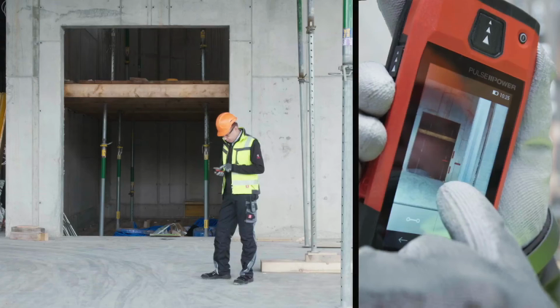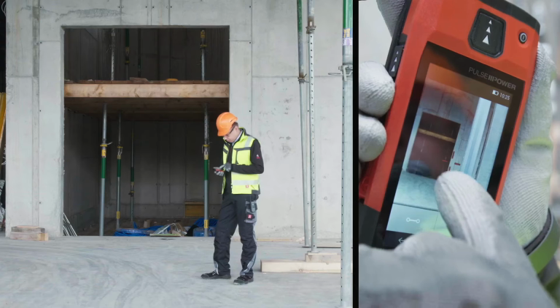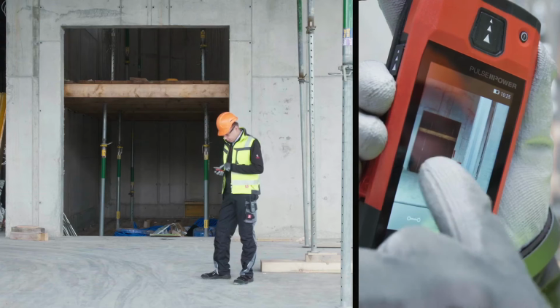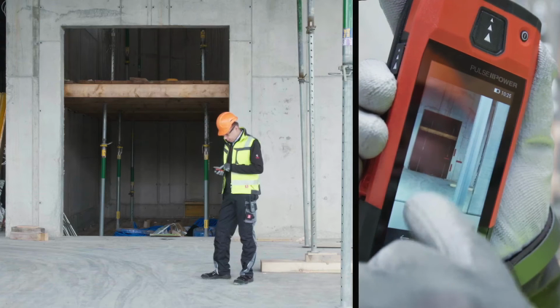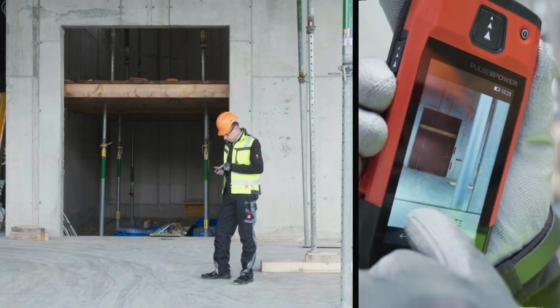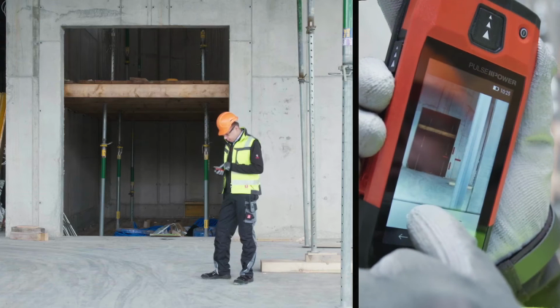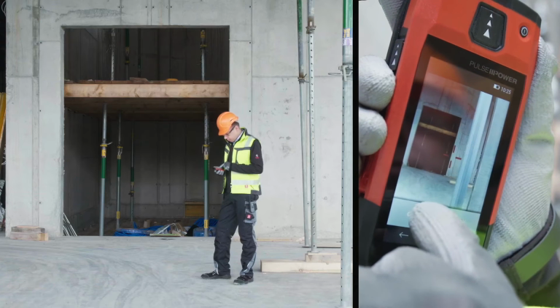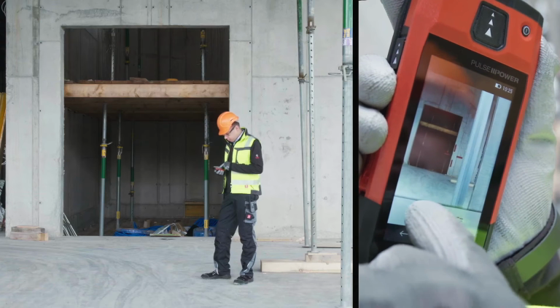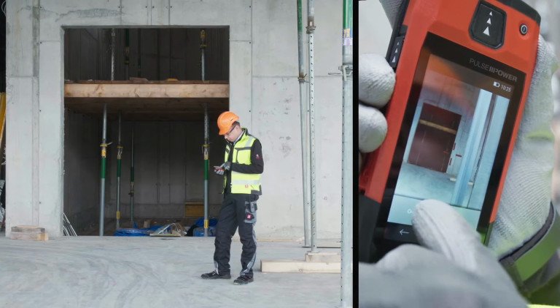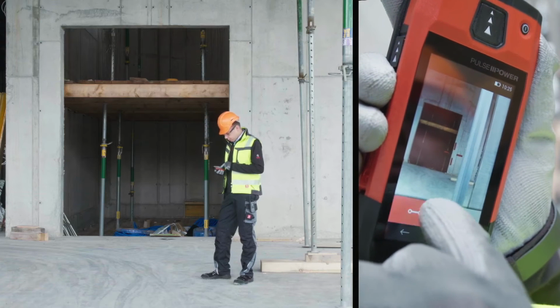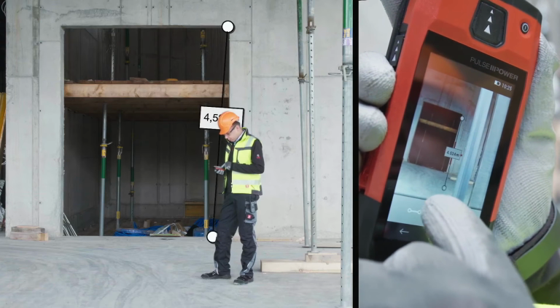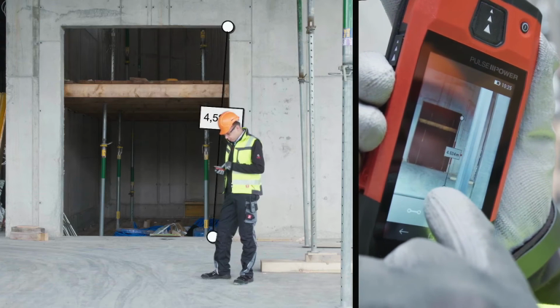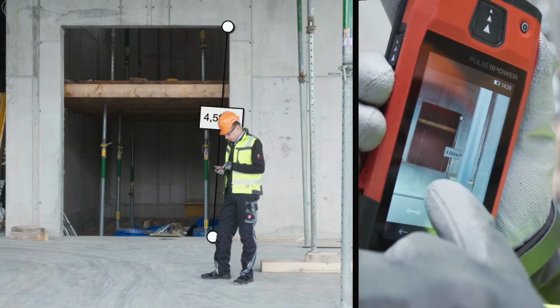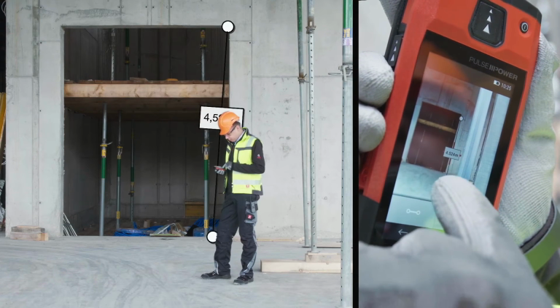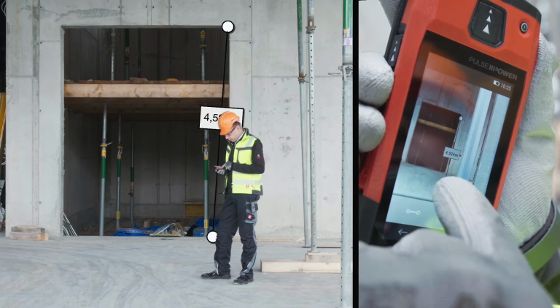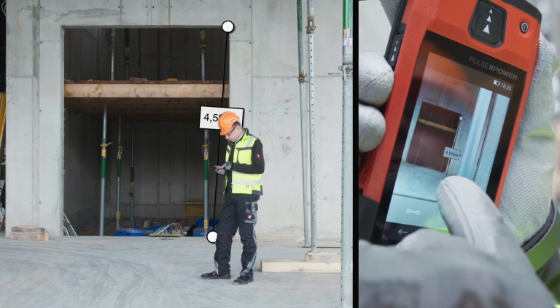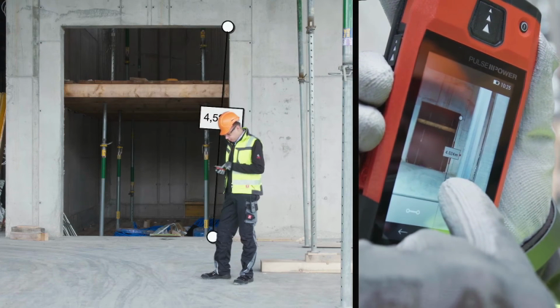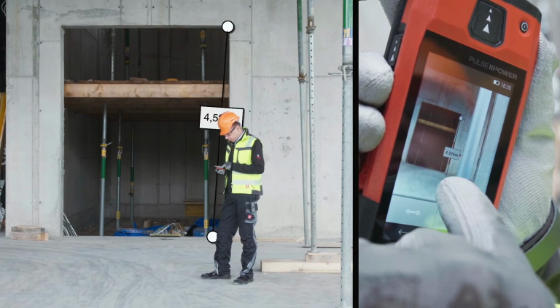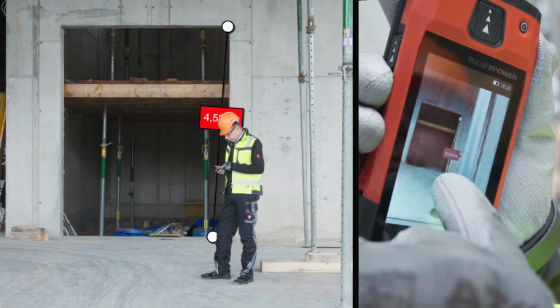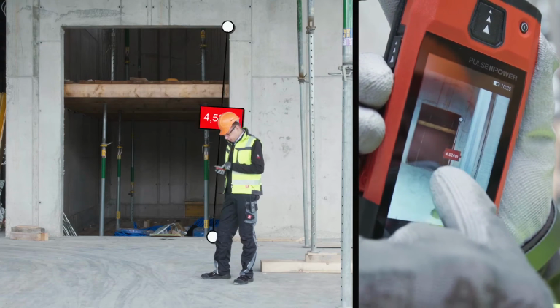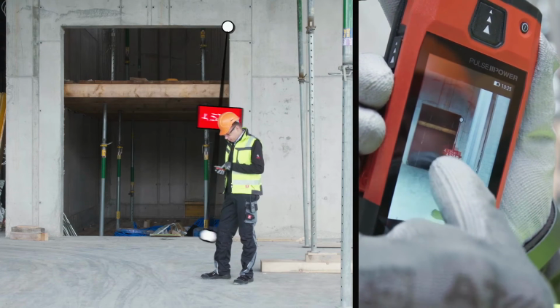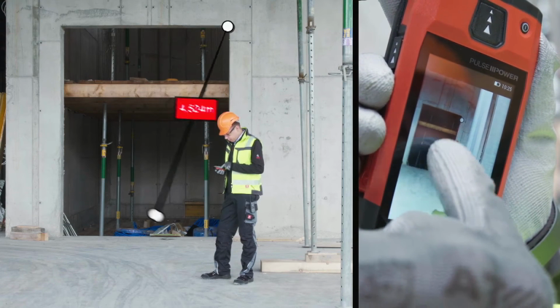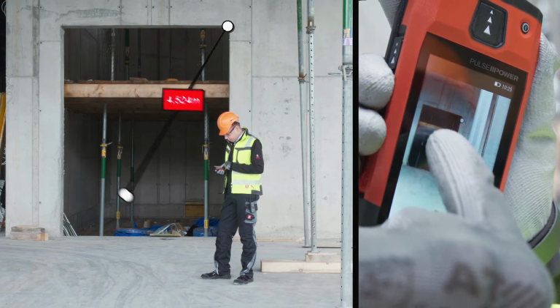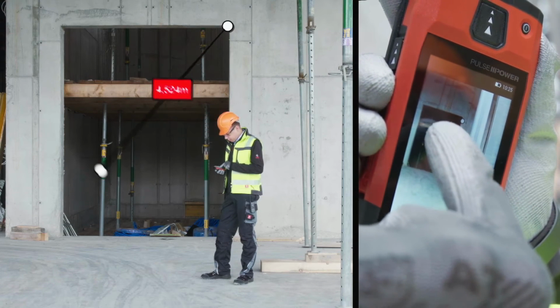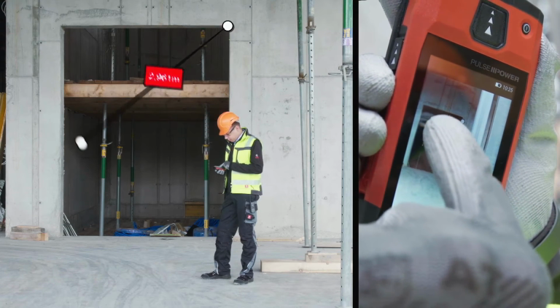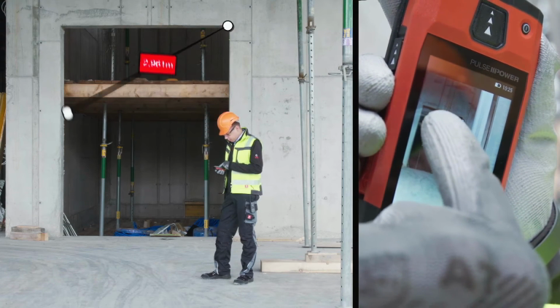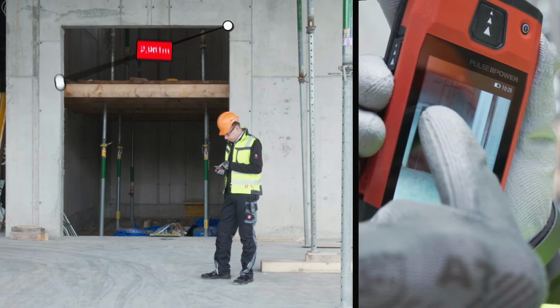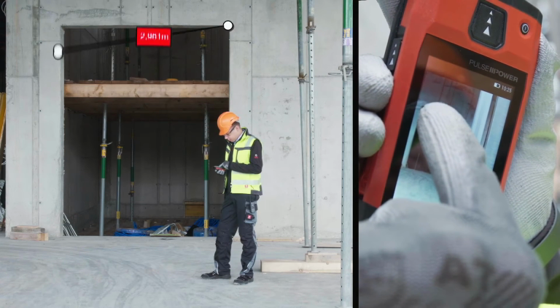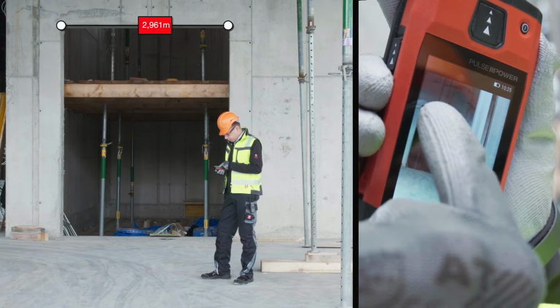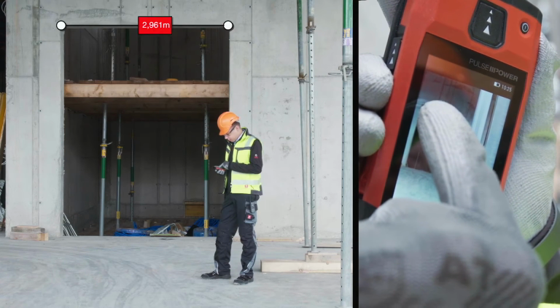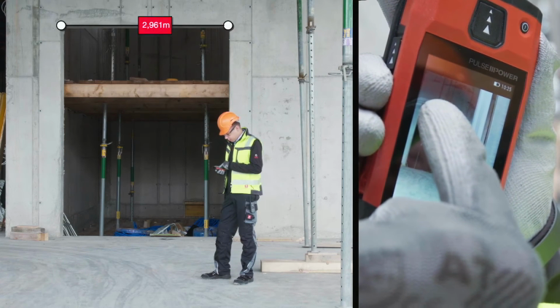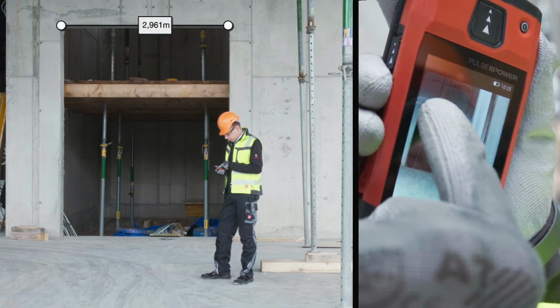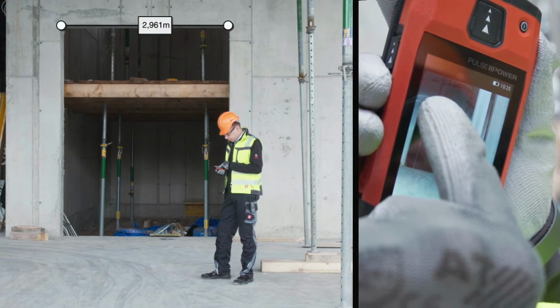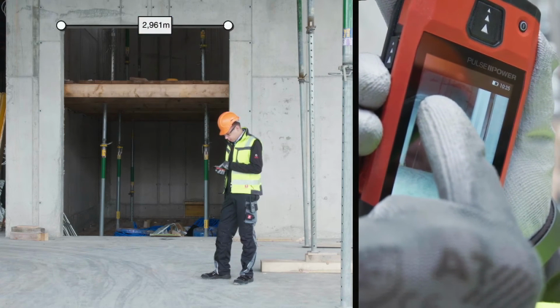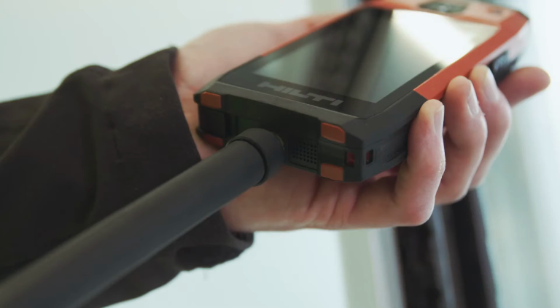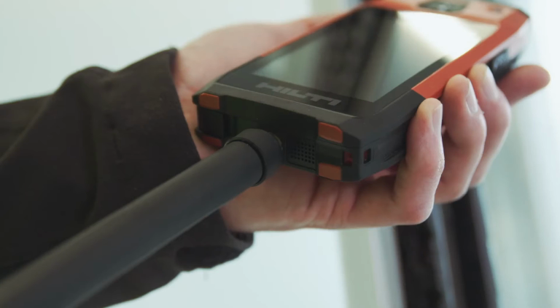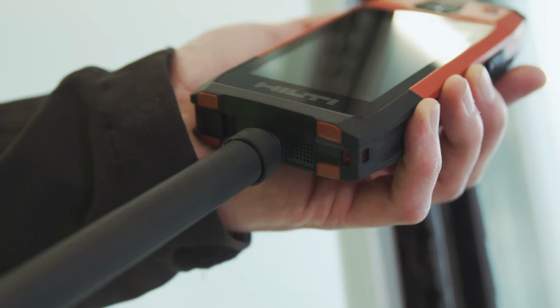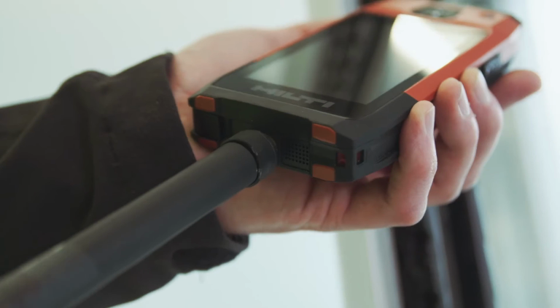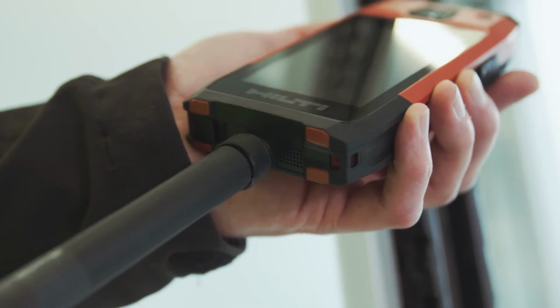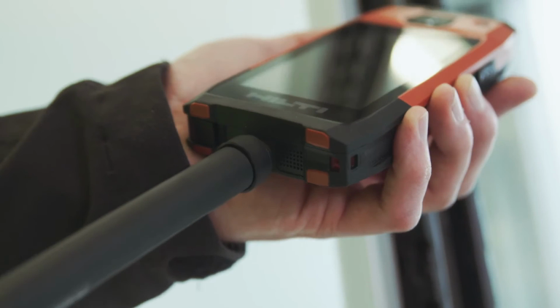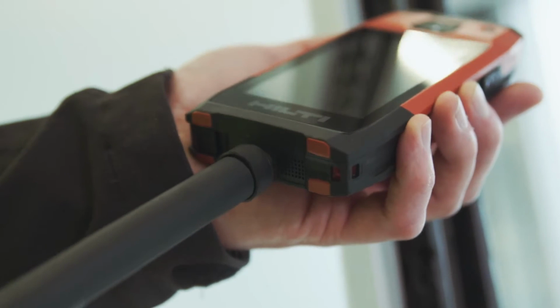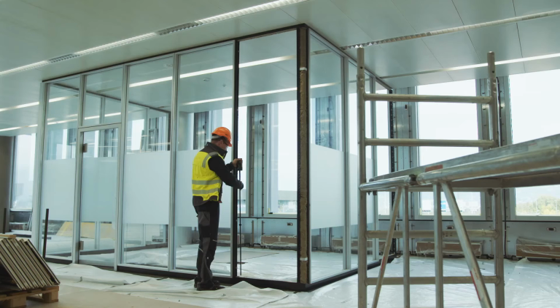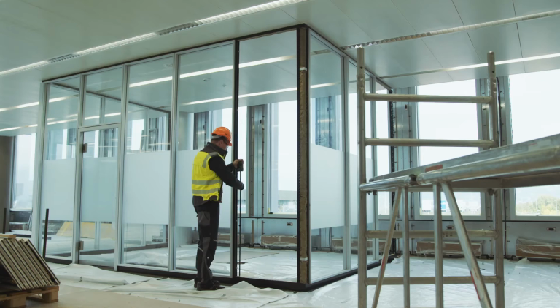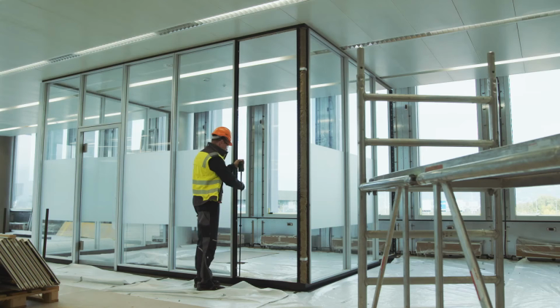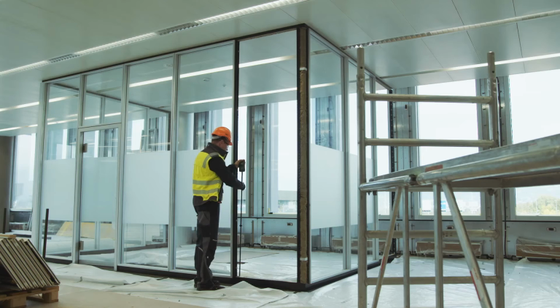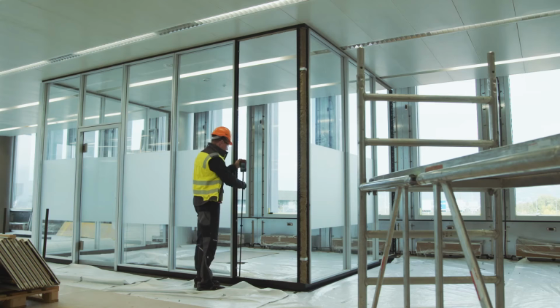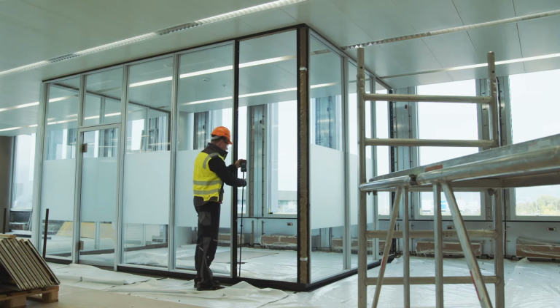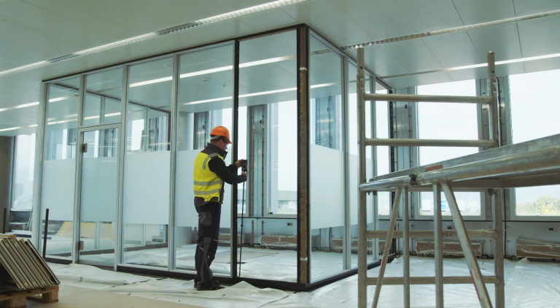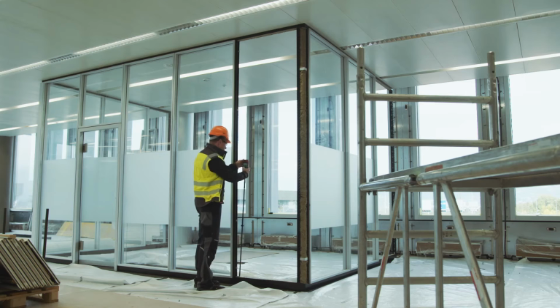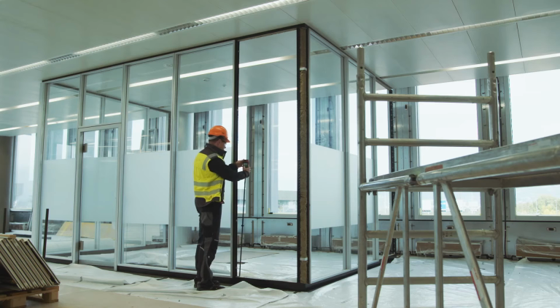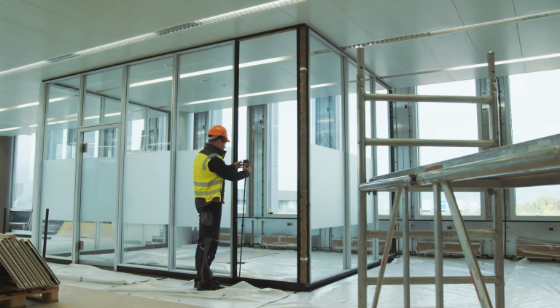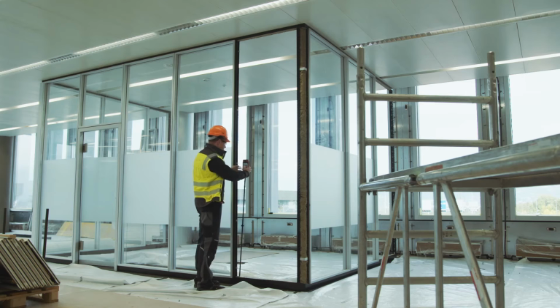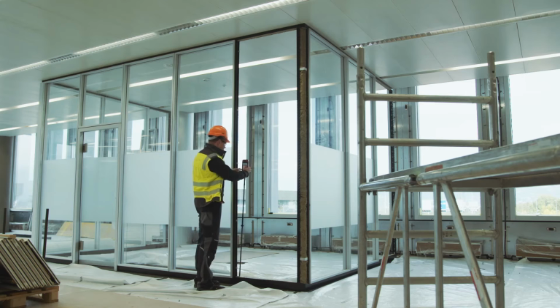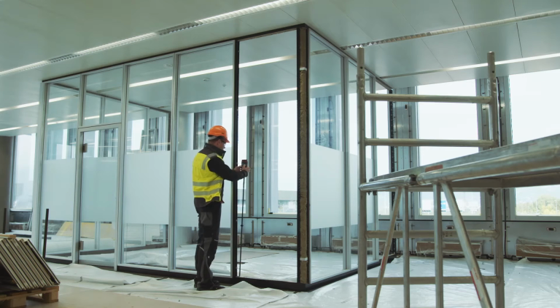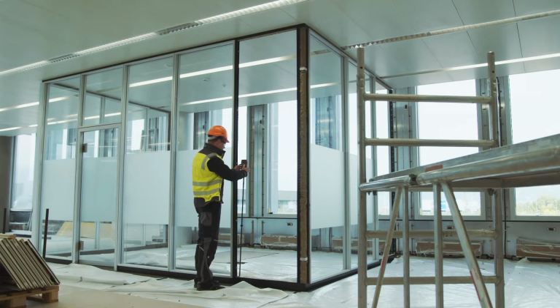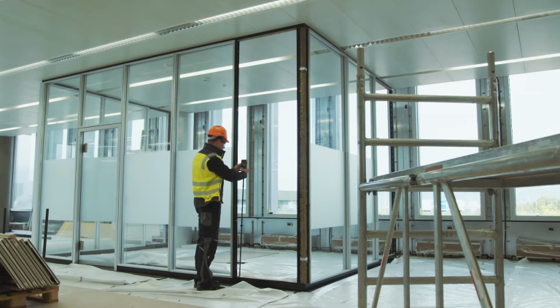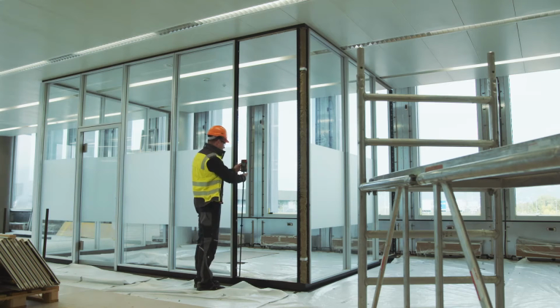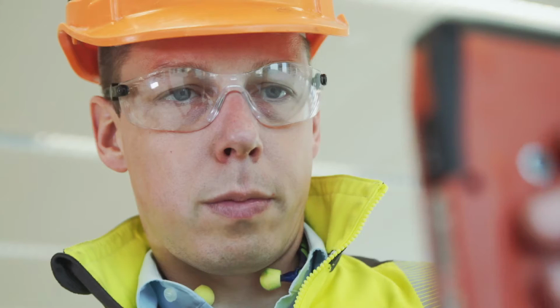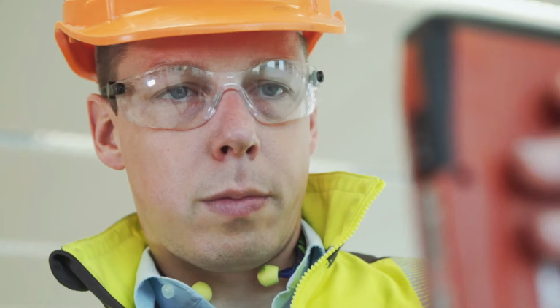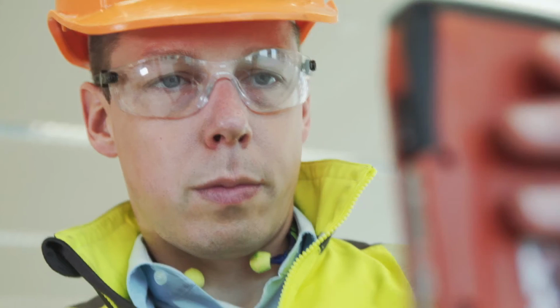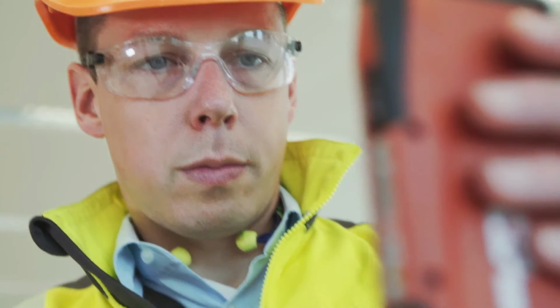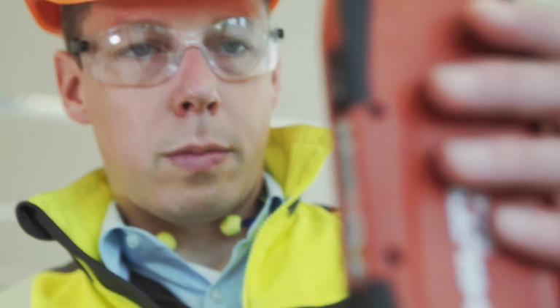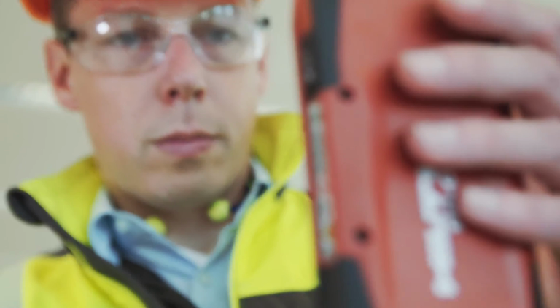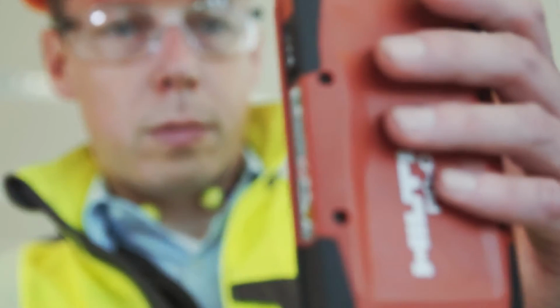Take thousands of measurements on any given day, thanks to the PDC's 4GB memory and built-in, simple-to-use functions.